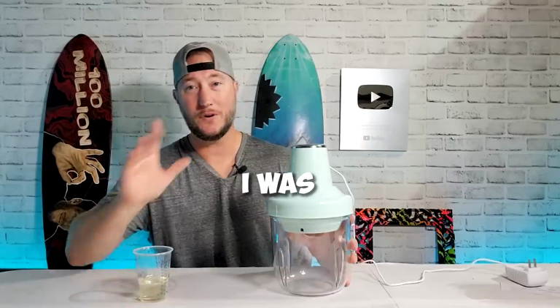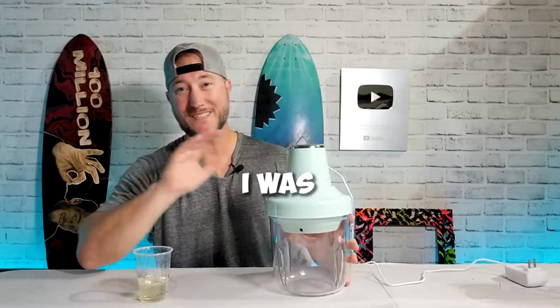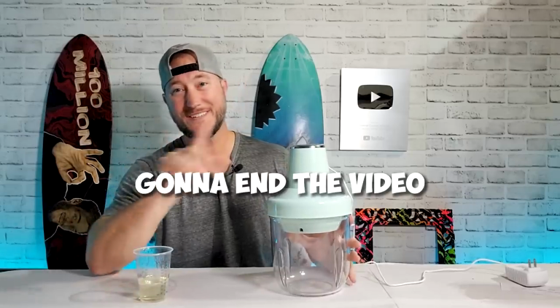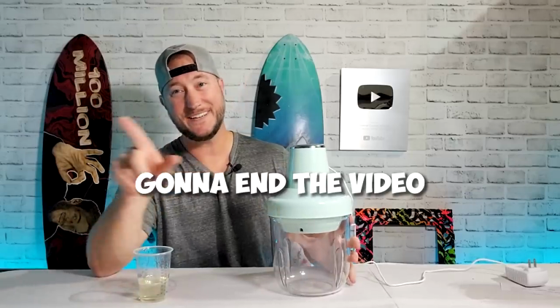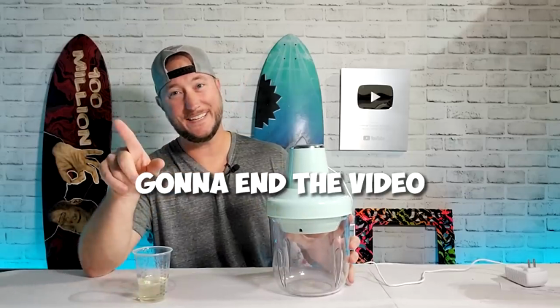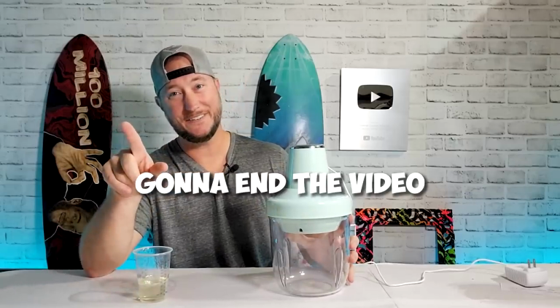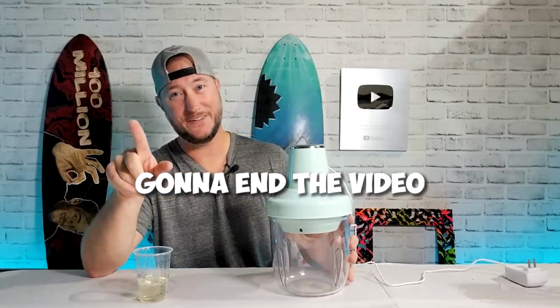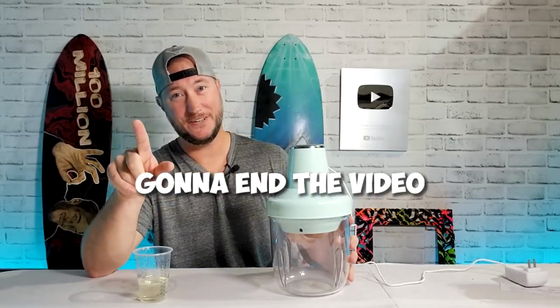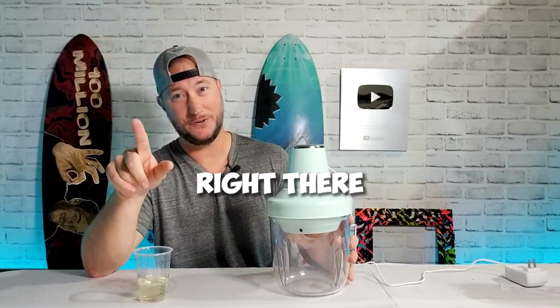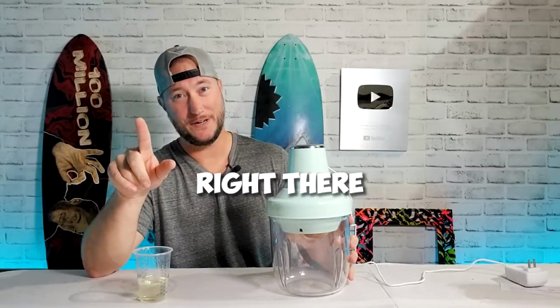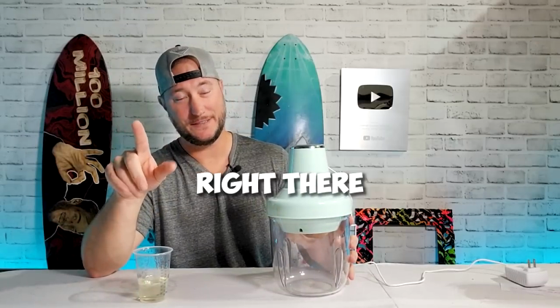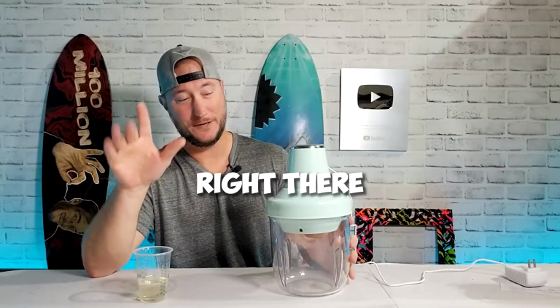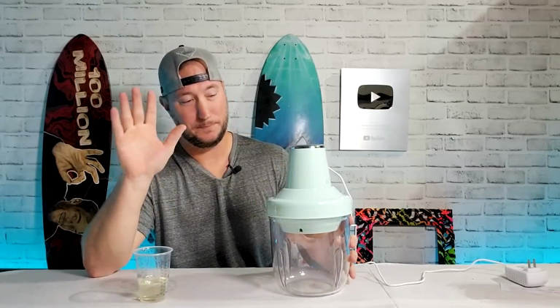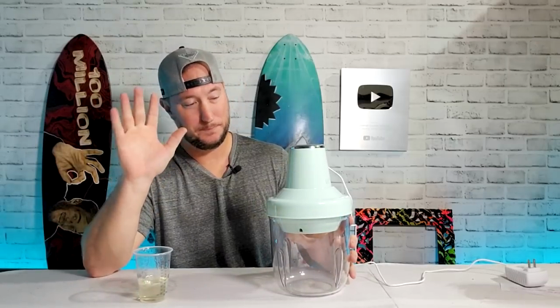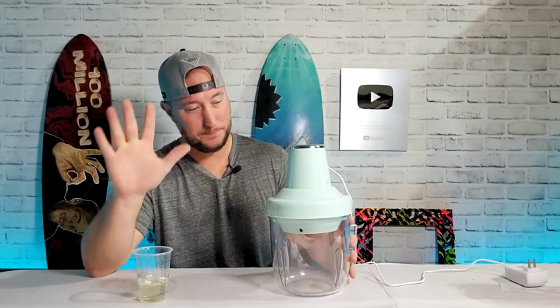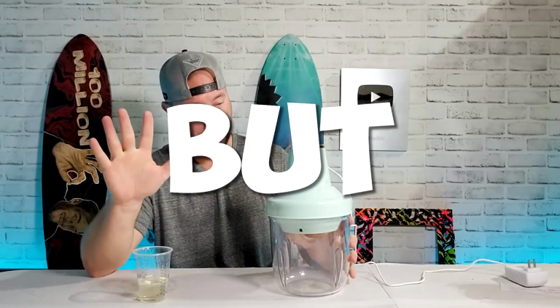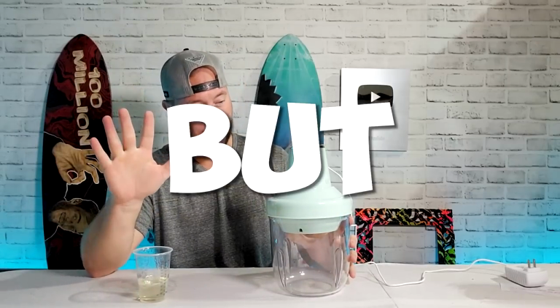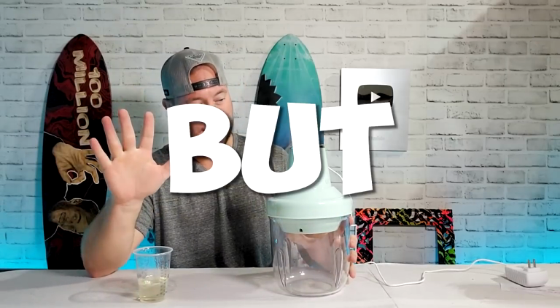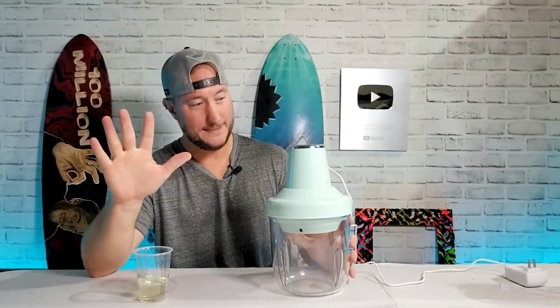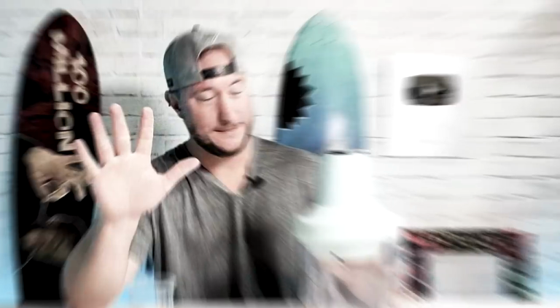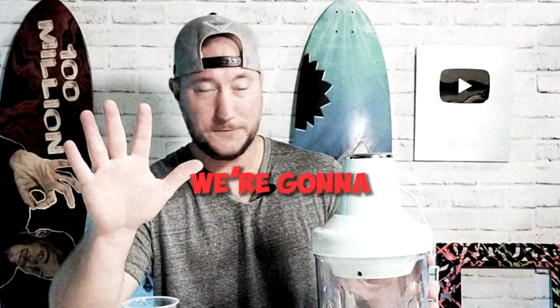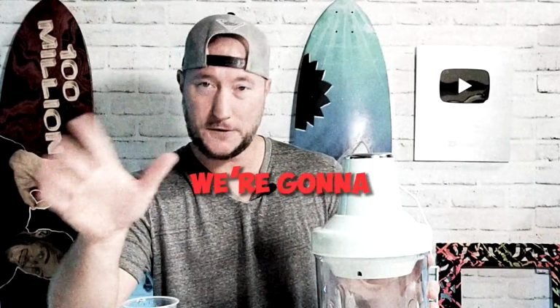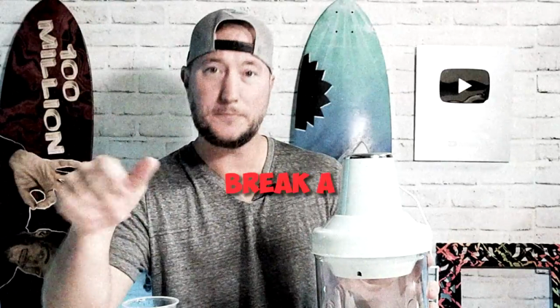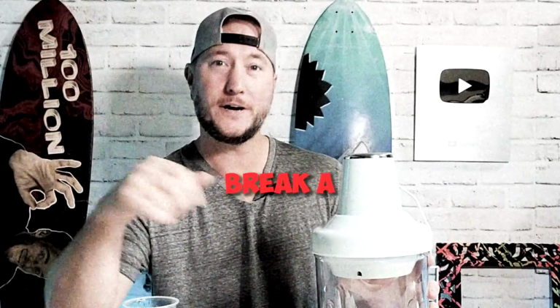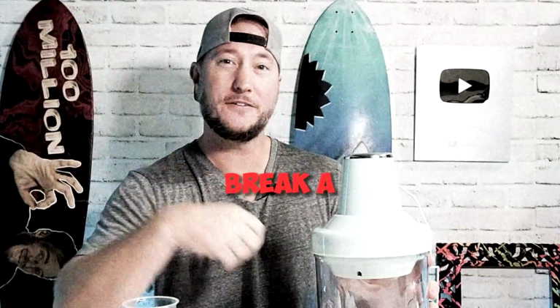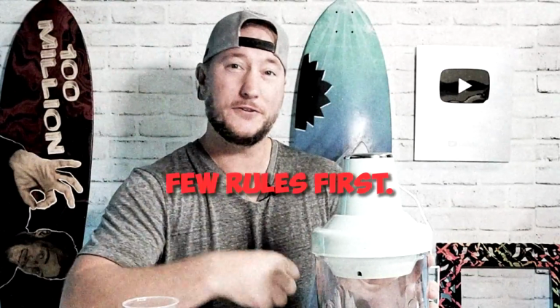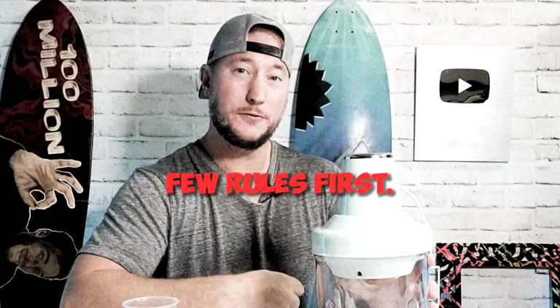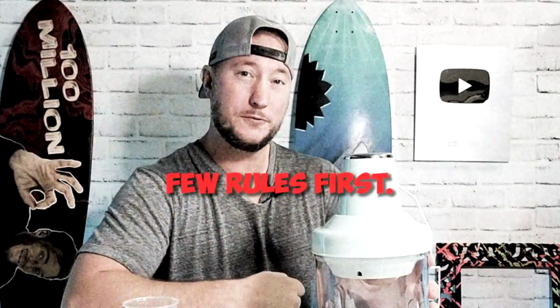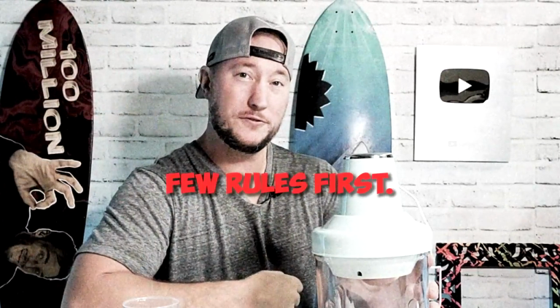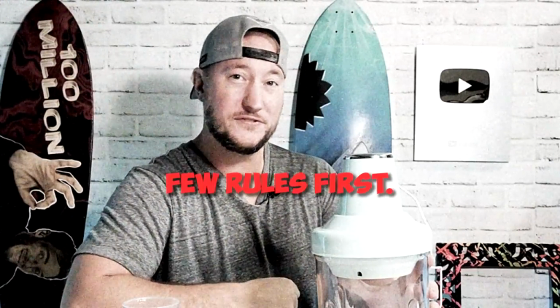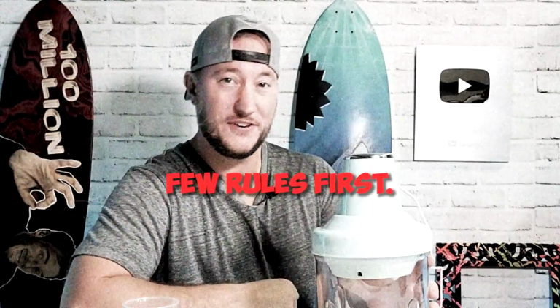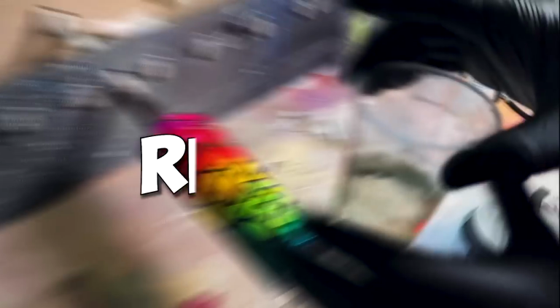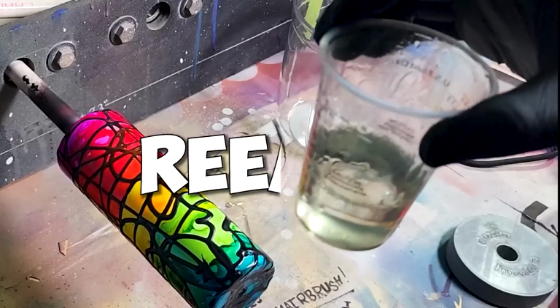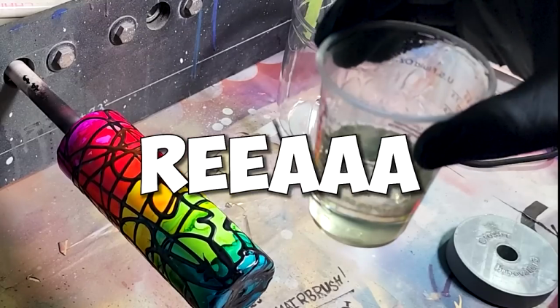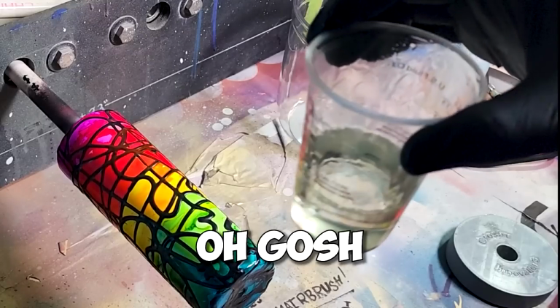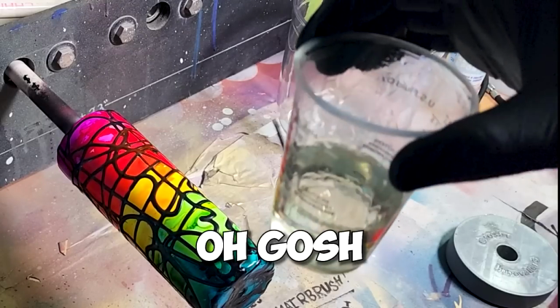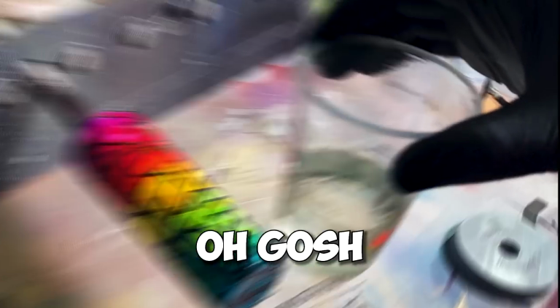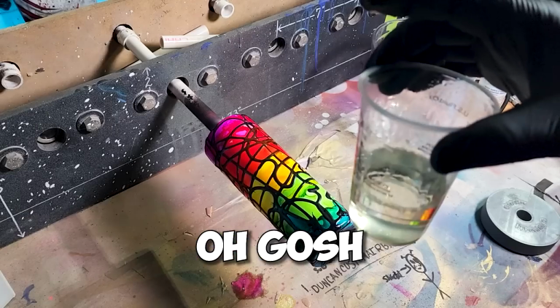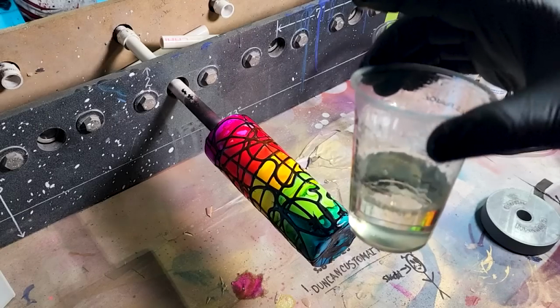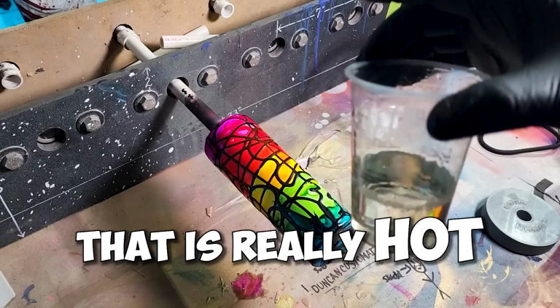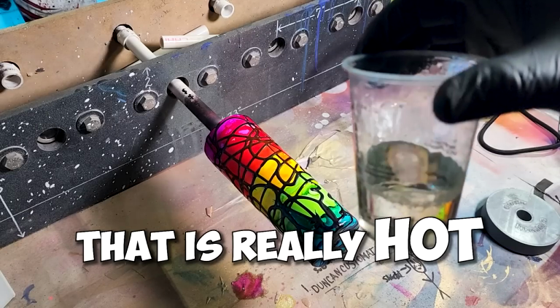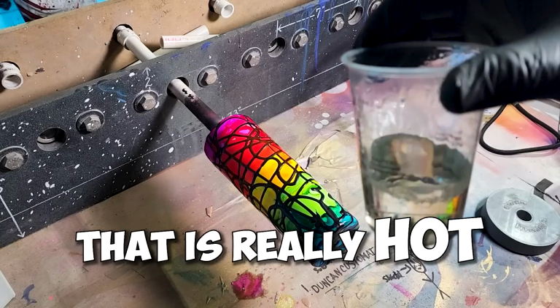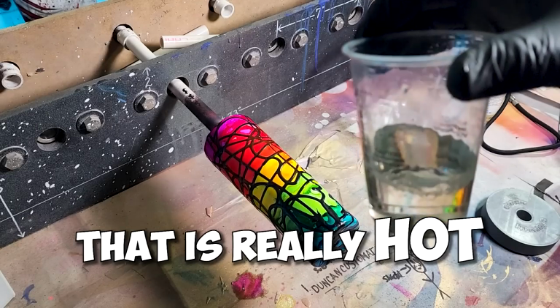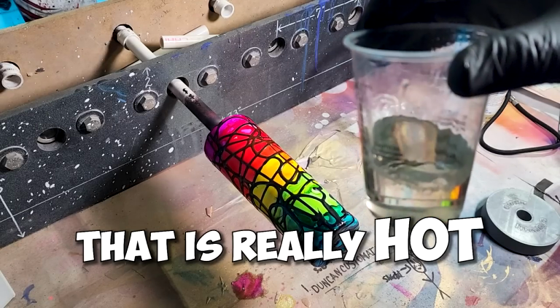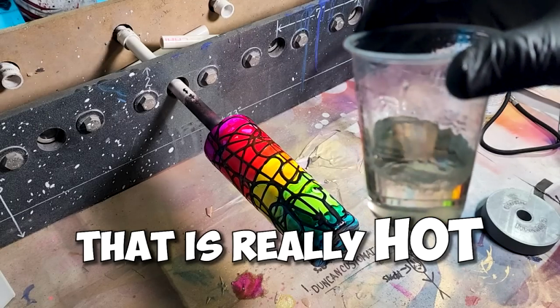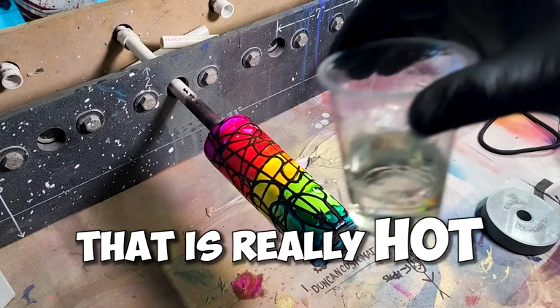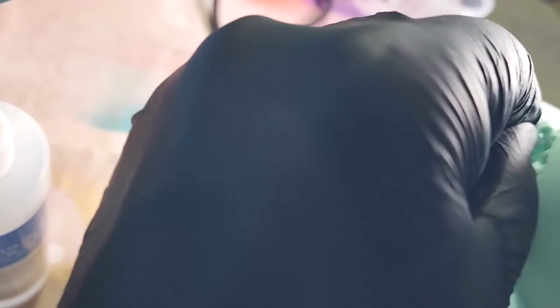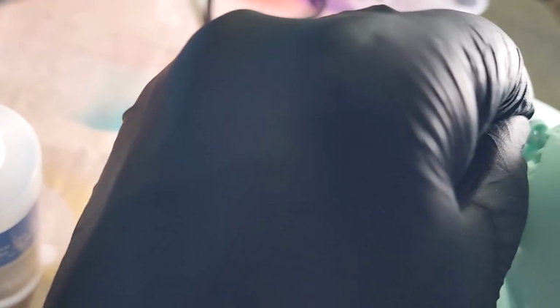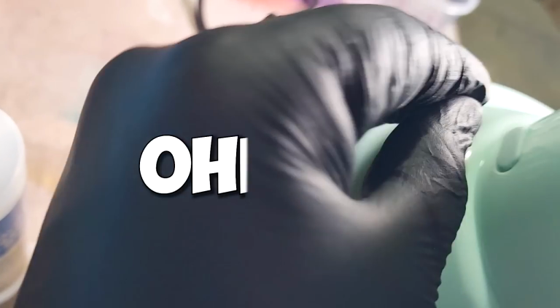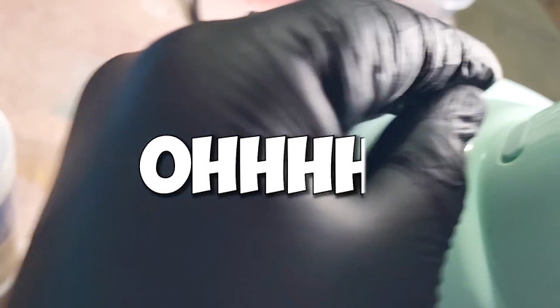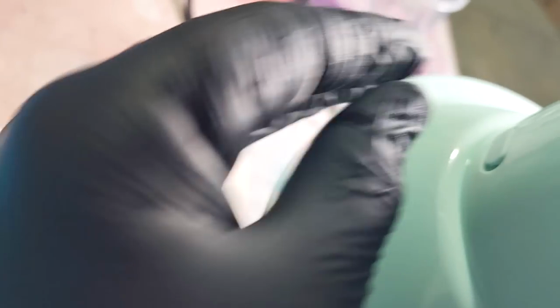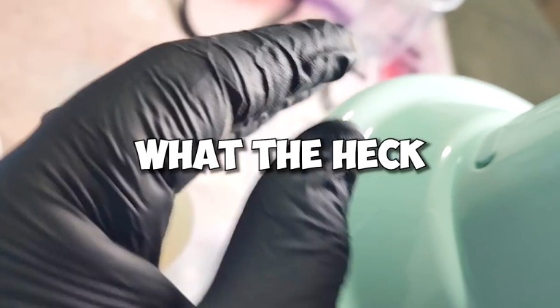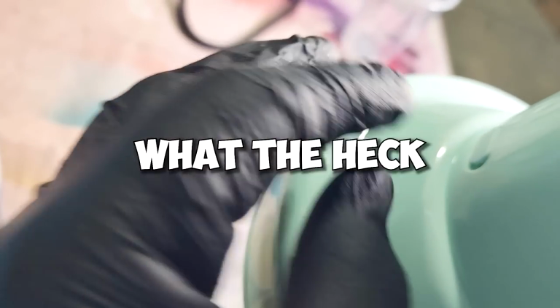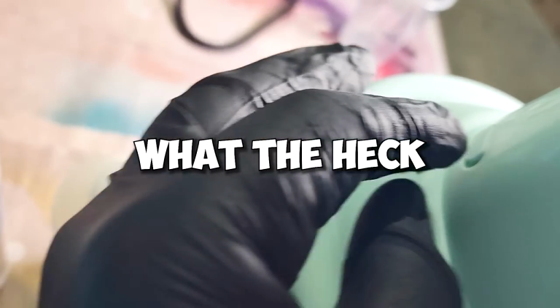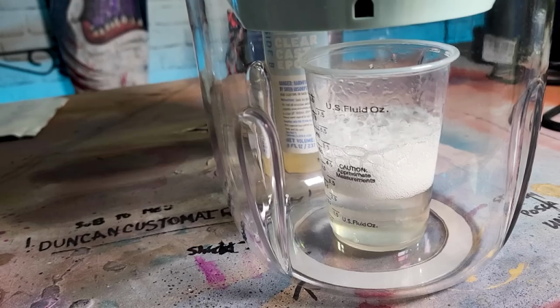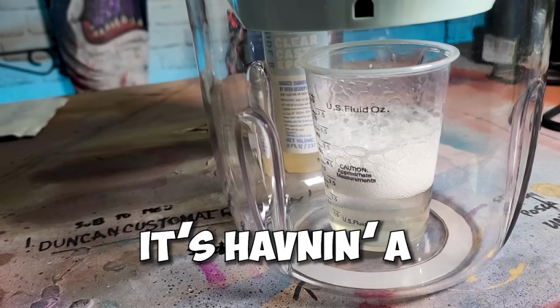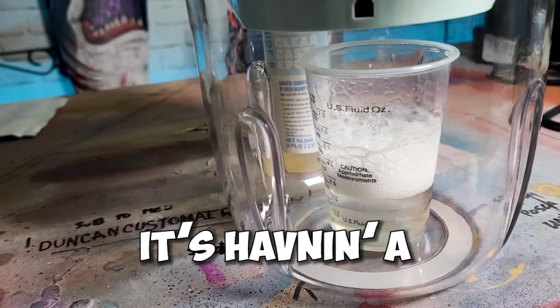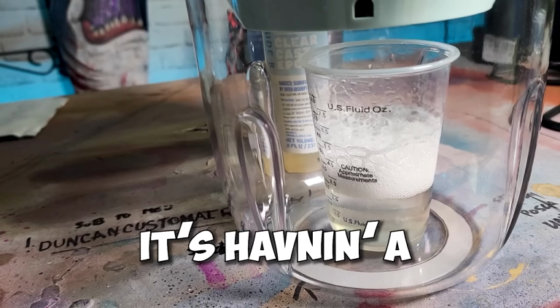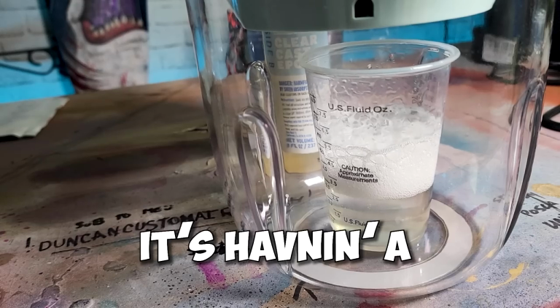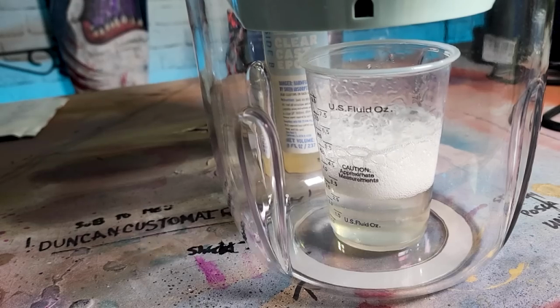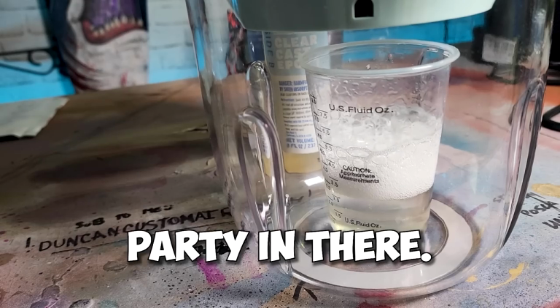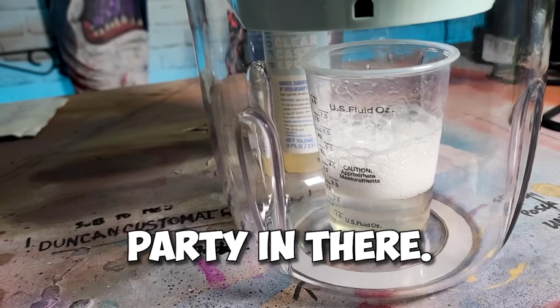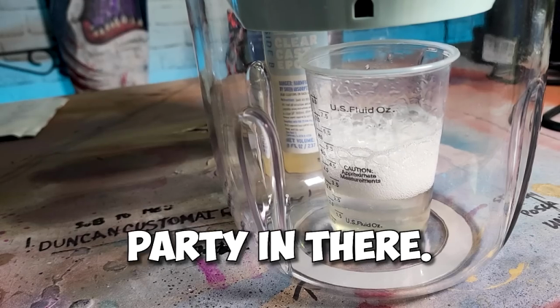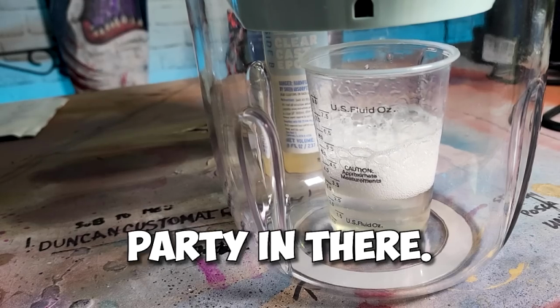I was gonna end the video right there, but we're gonna break a few rules first. That's really hot. So what the heck is having a party in there?